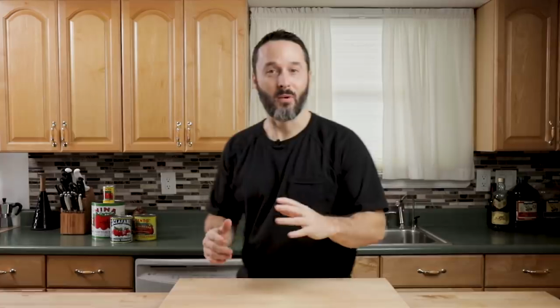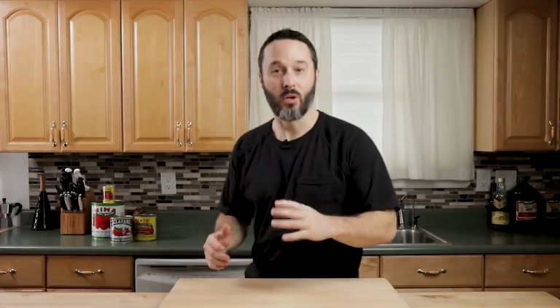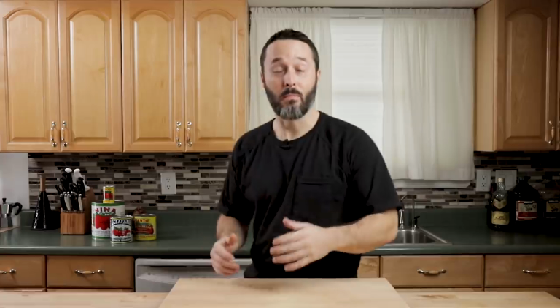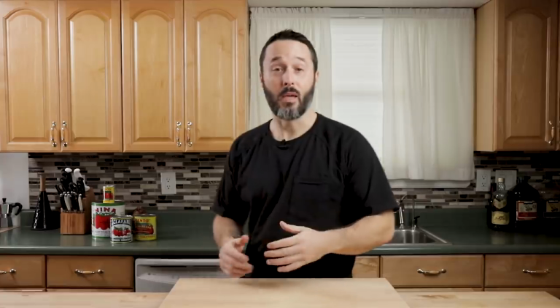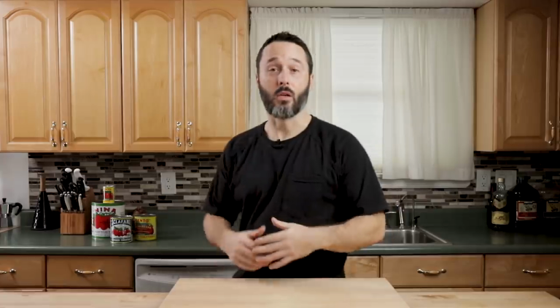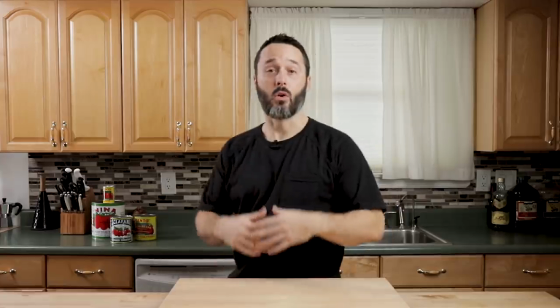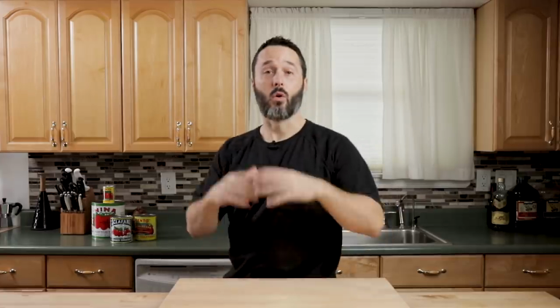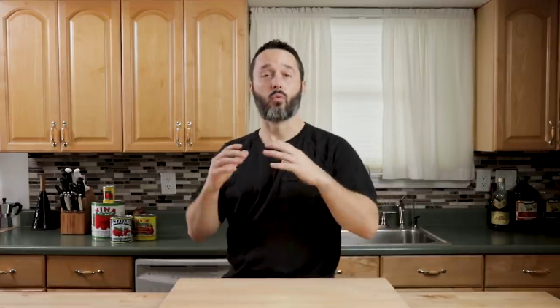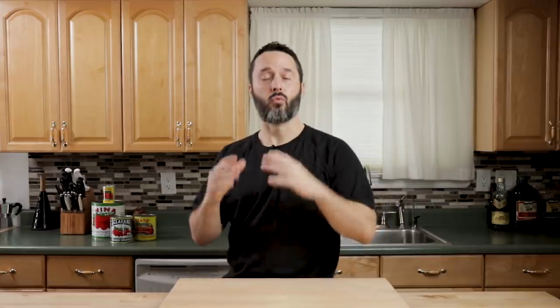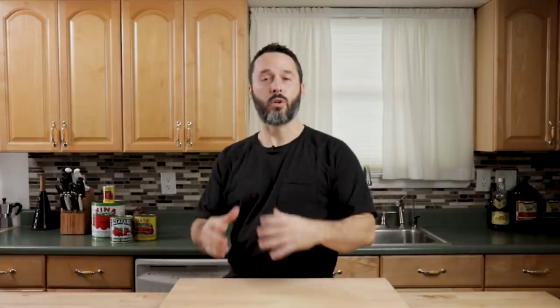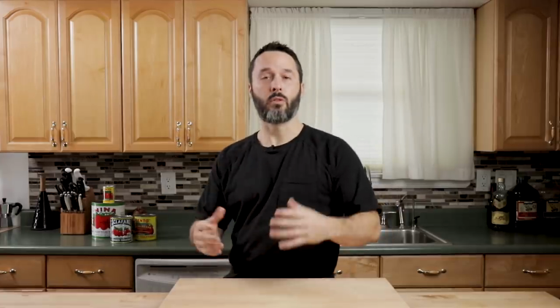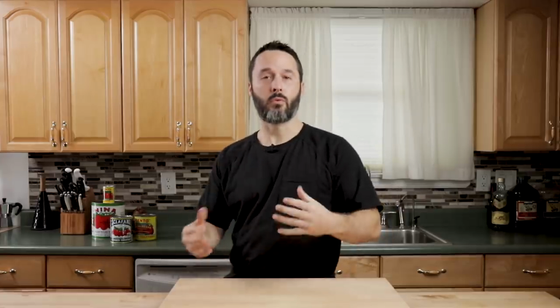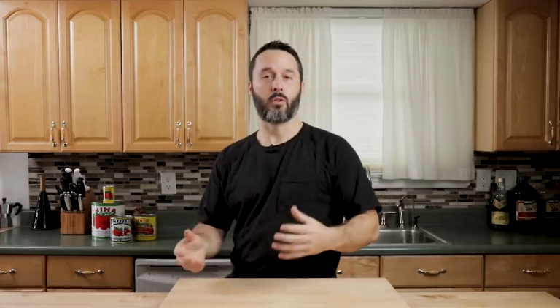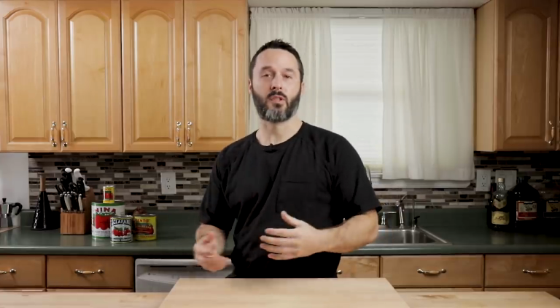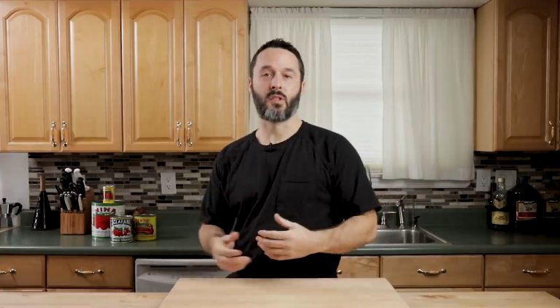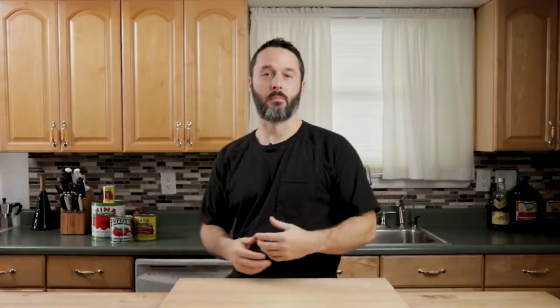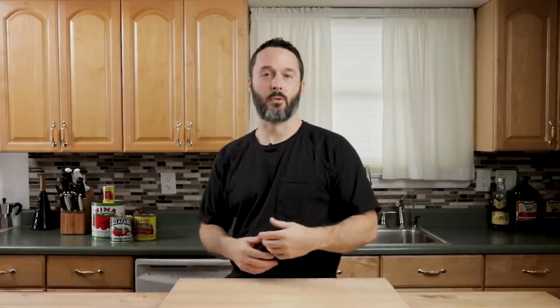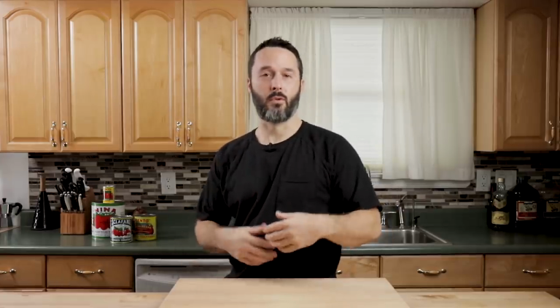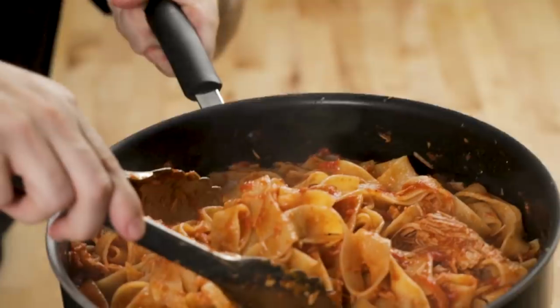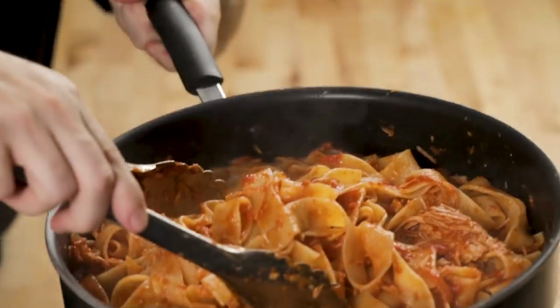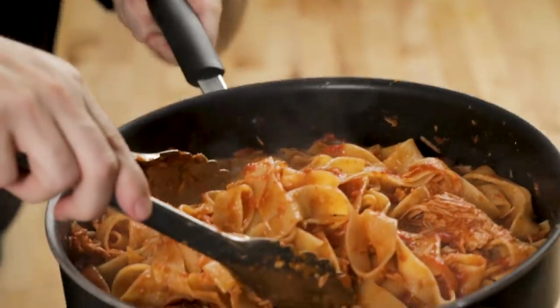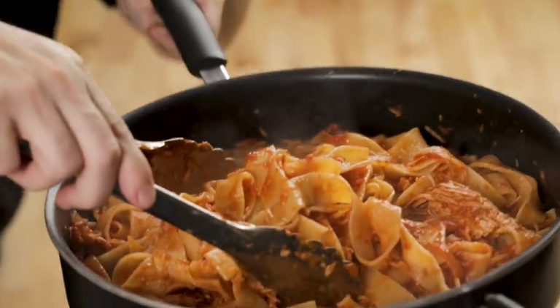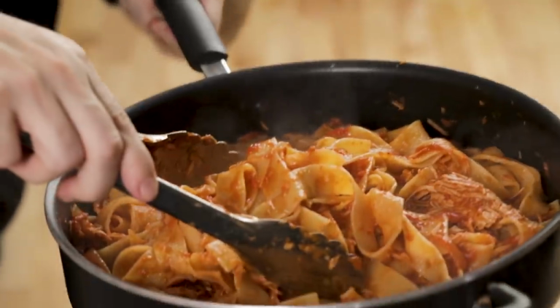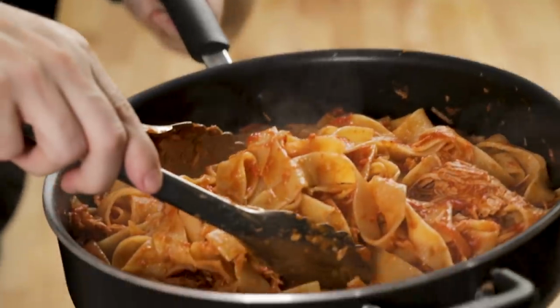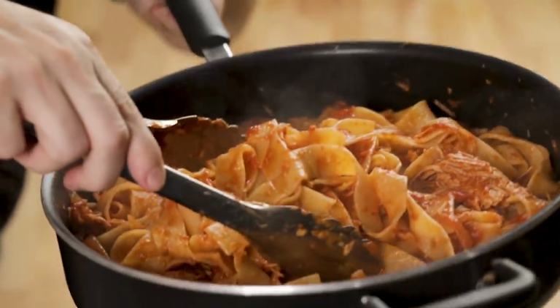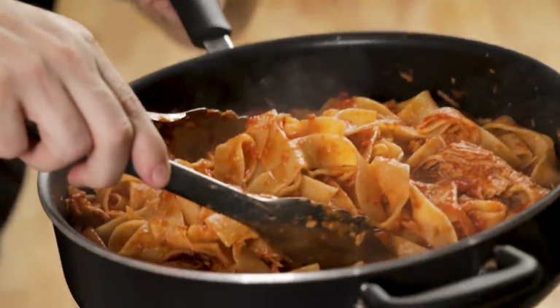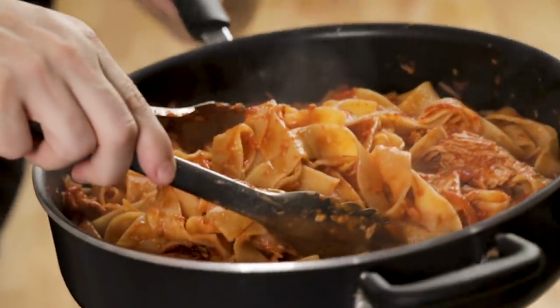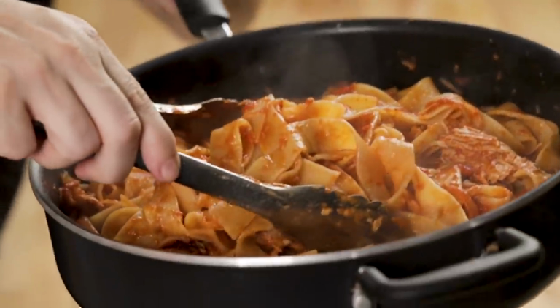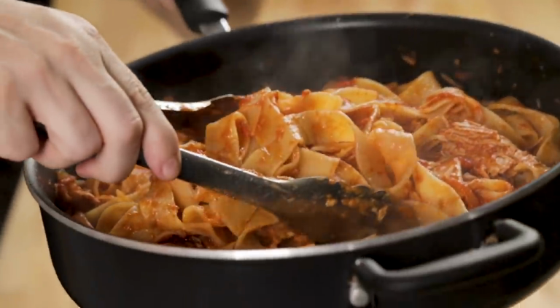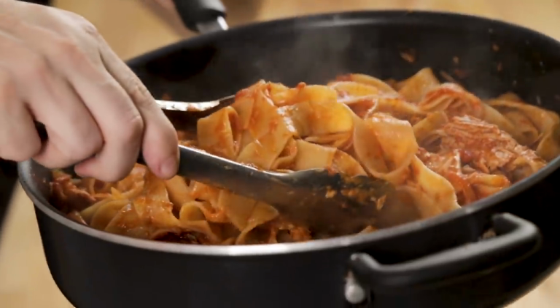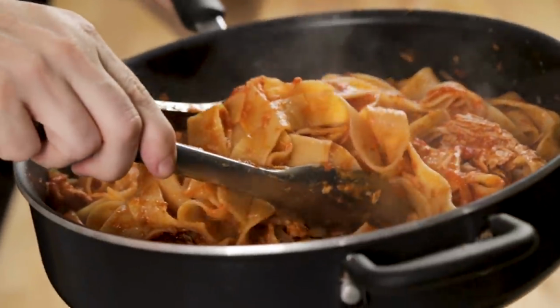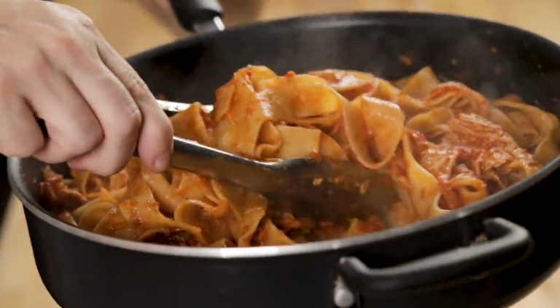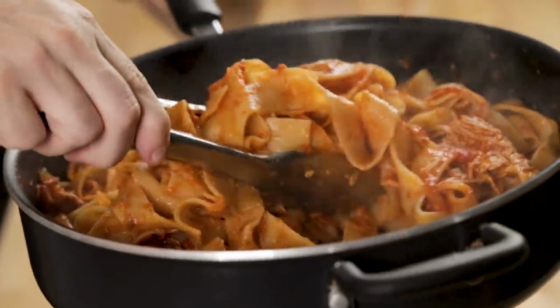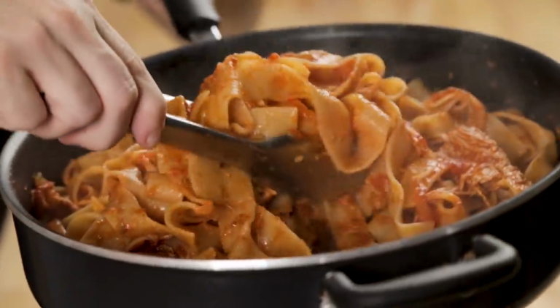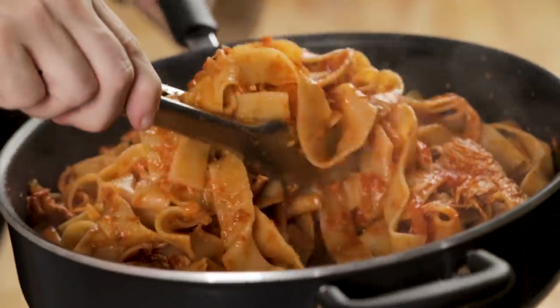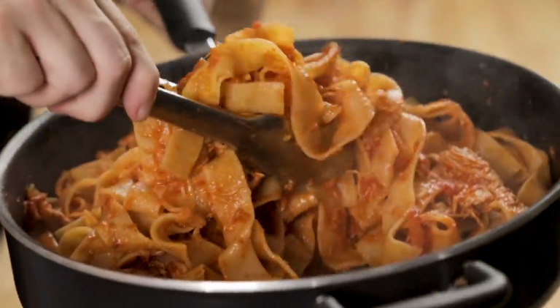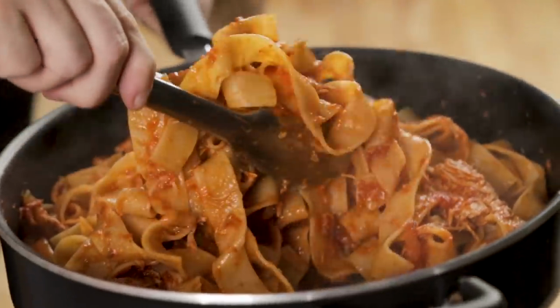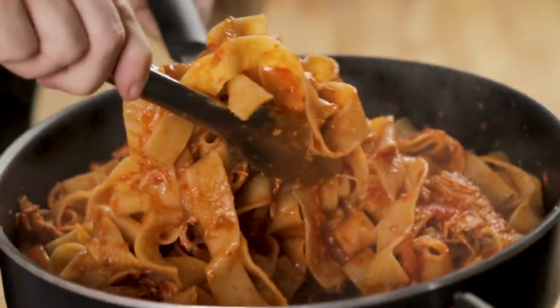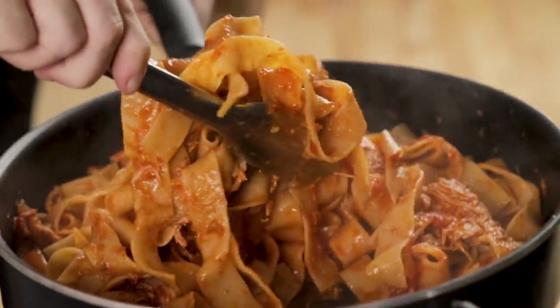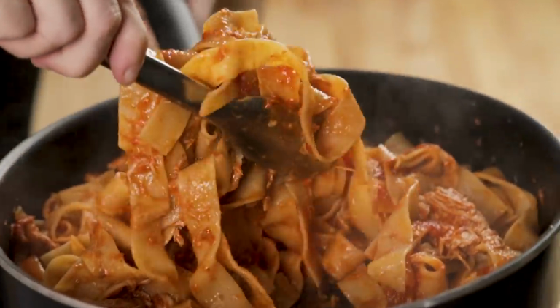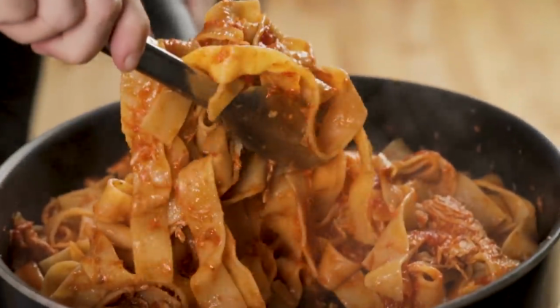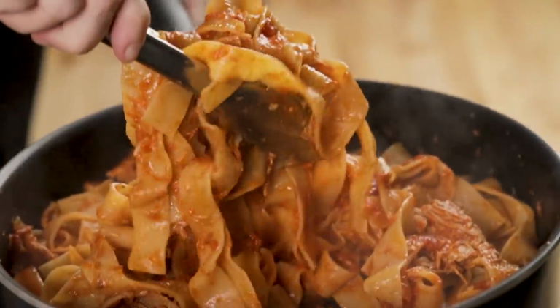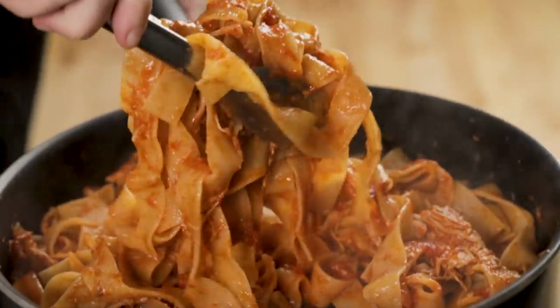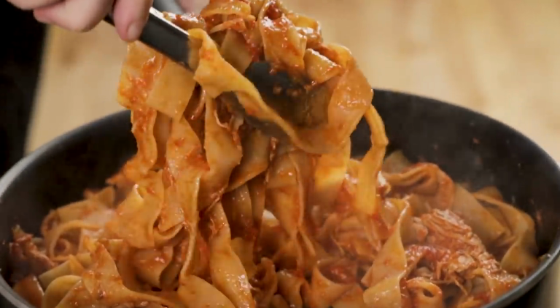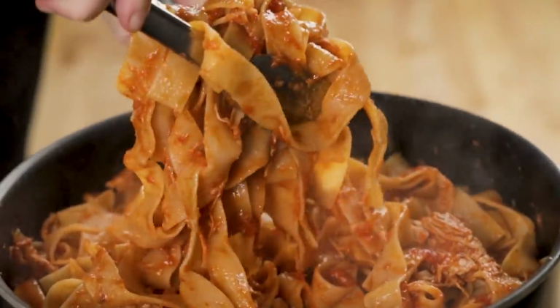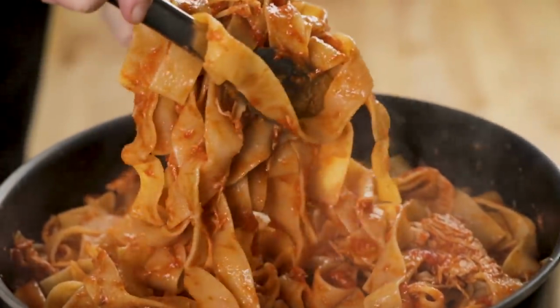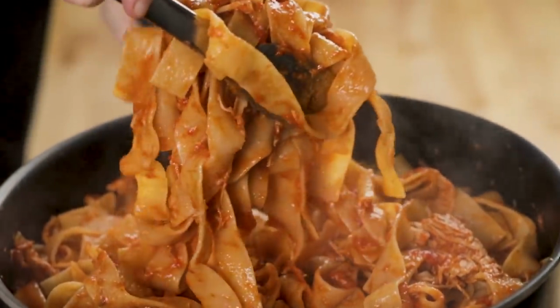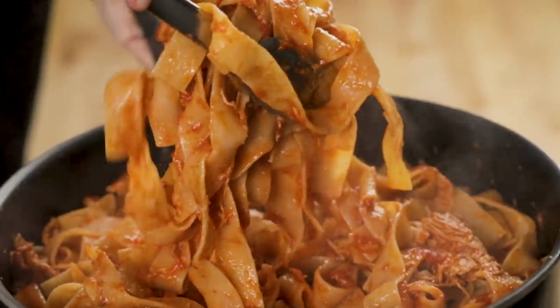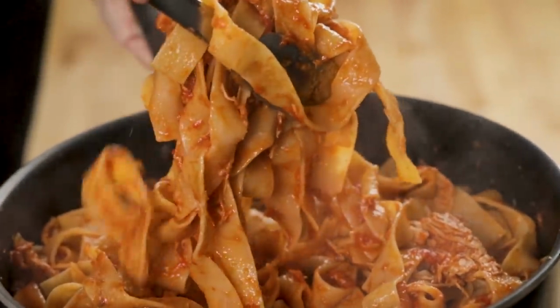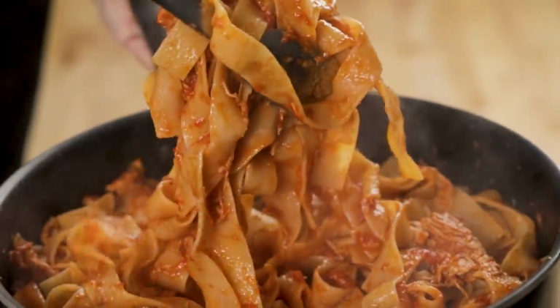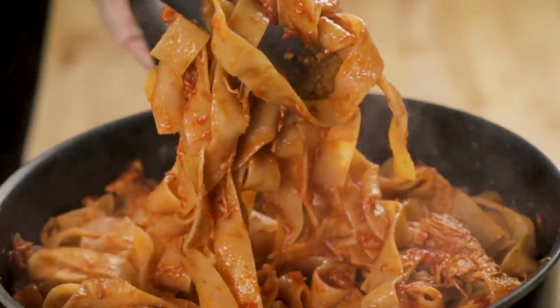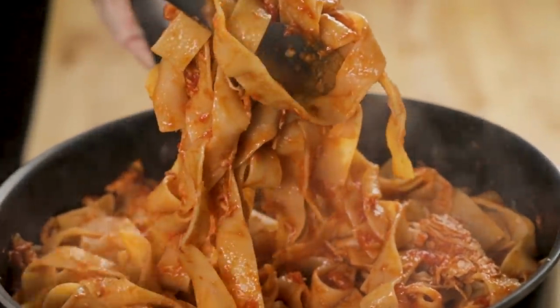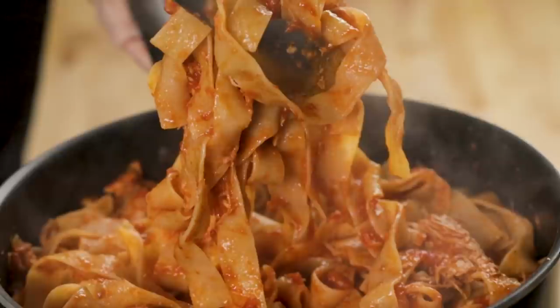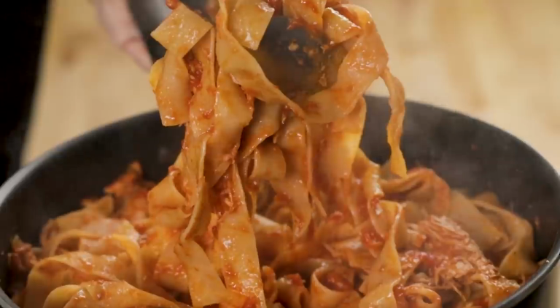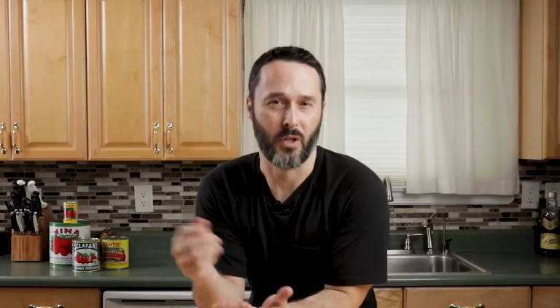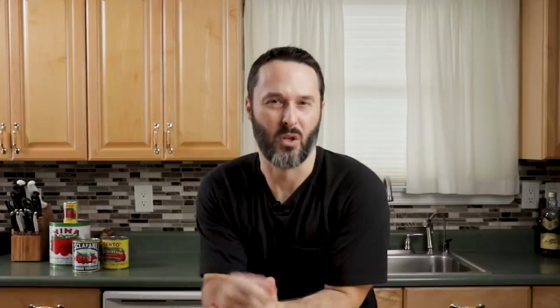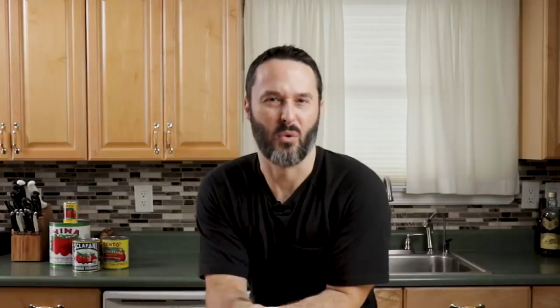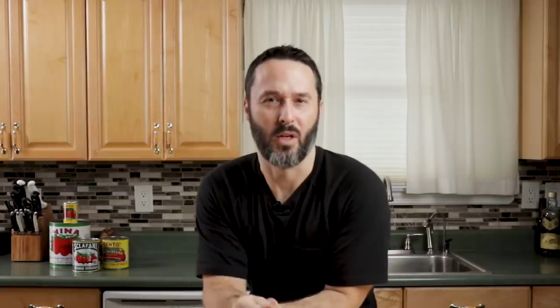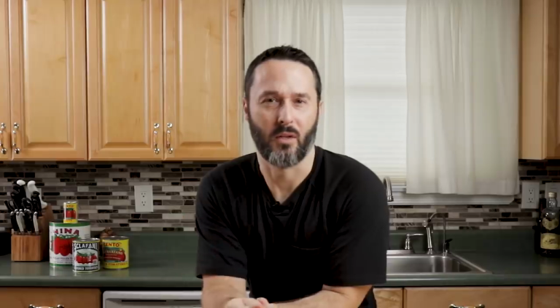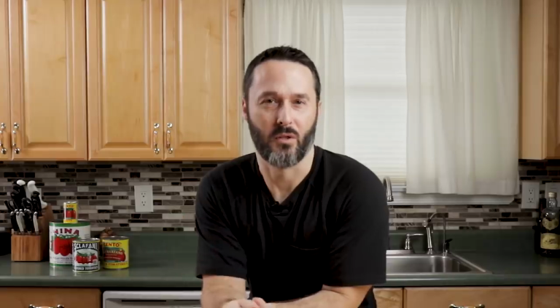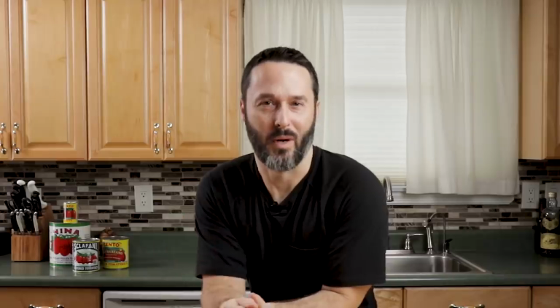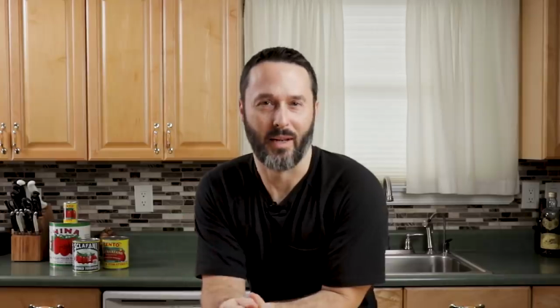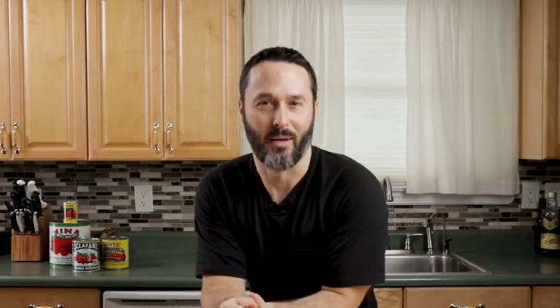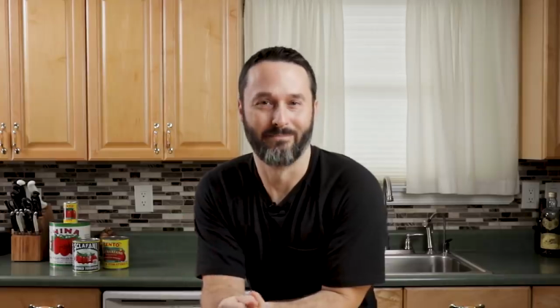Today we're going to make a really simple Sunday sauce. We're going to use a pork loin and we're going to shred it. We'll go over all the ingredients right now.